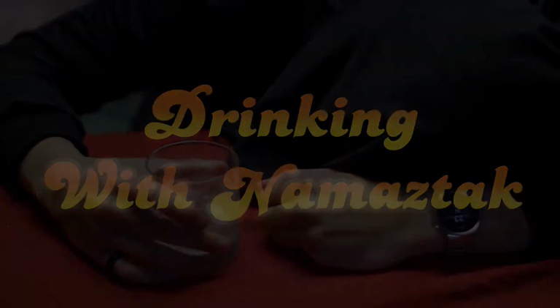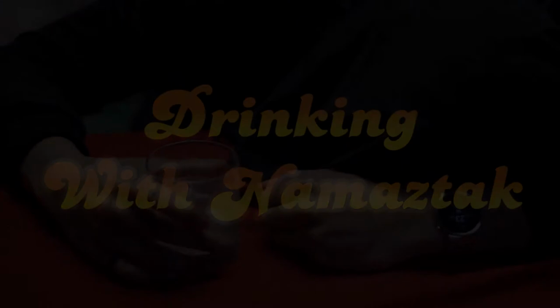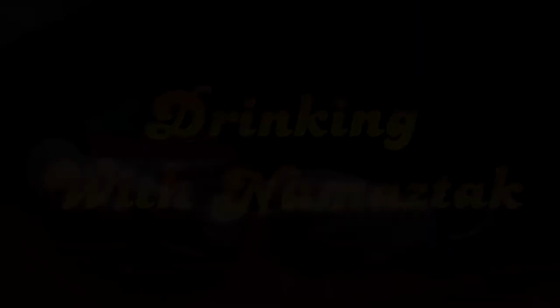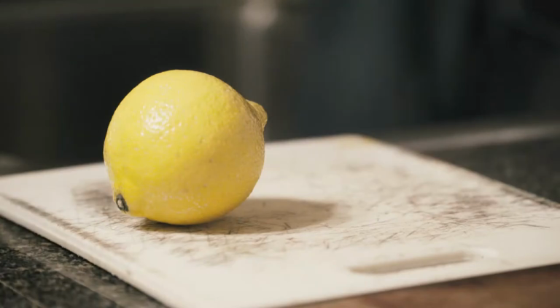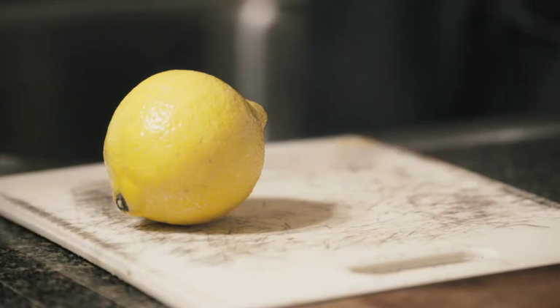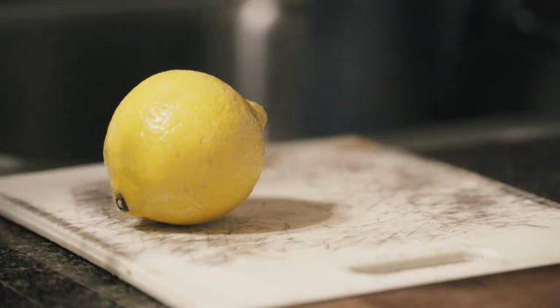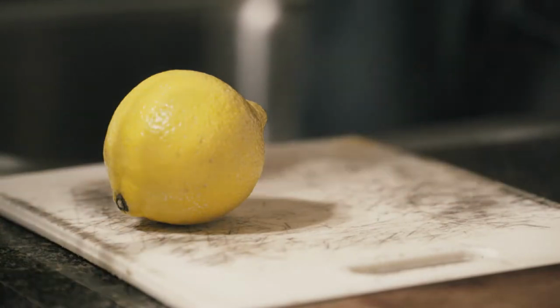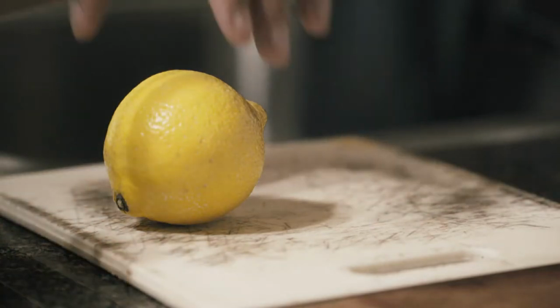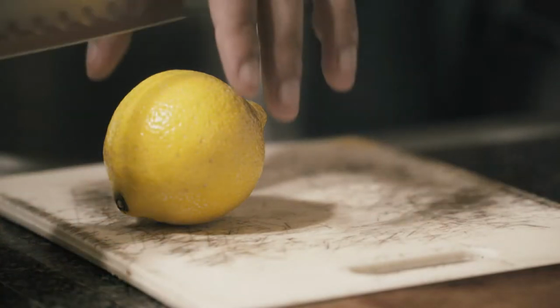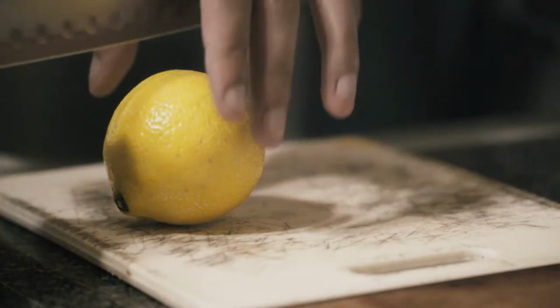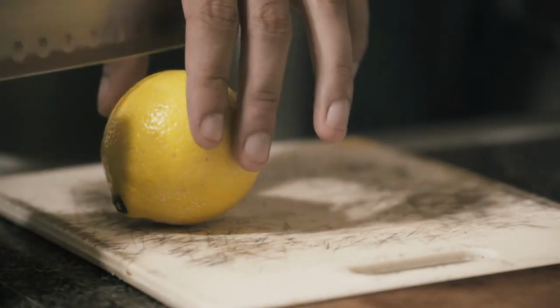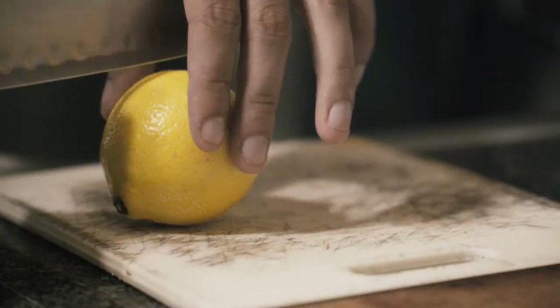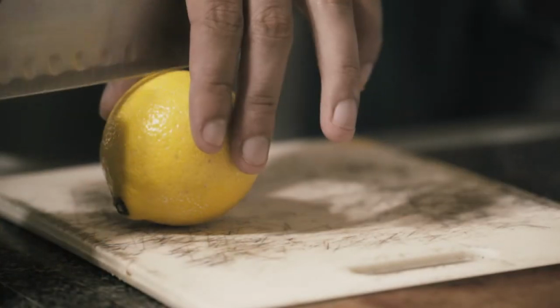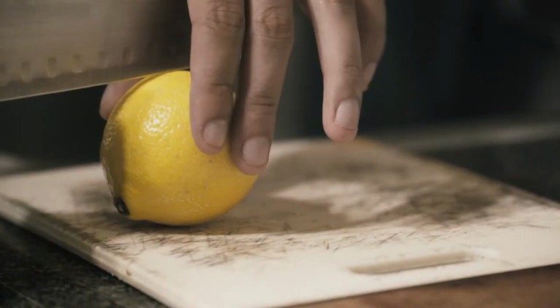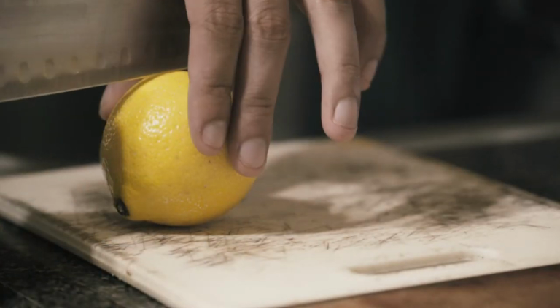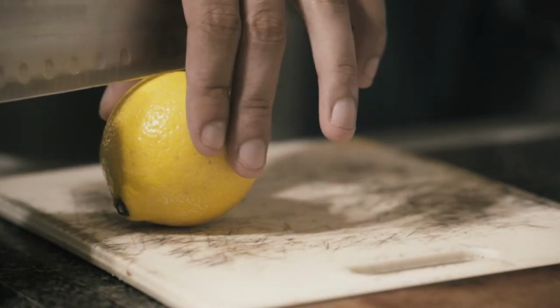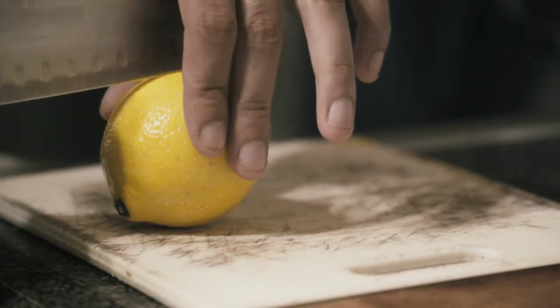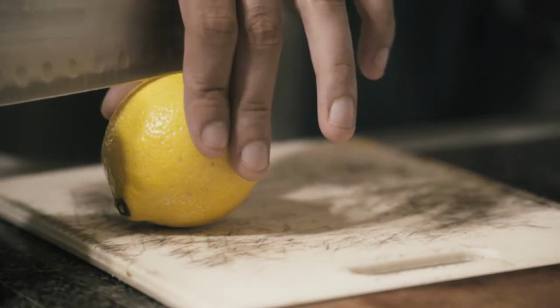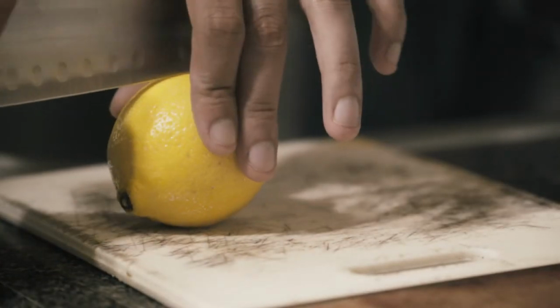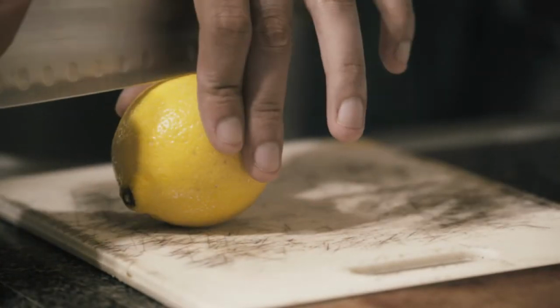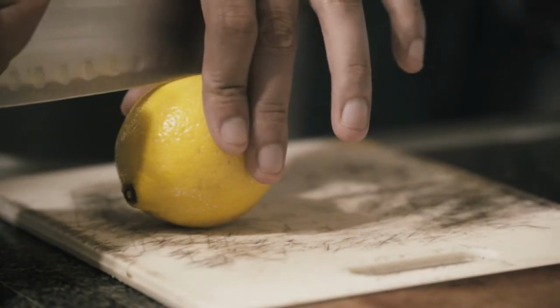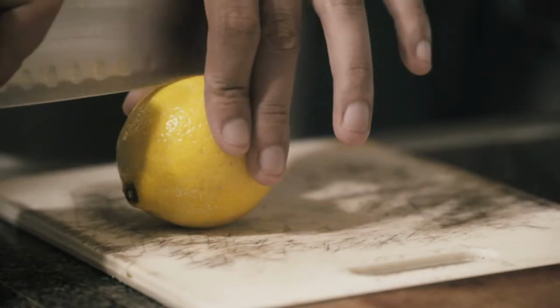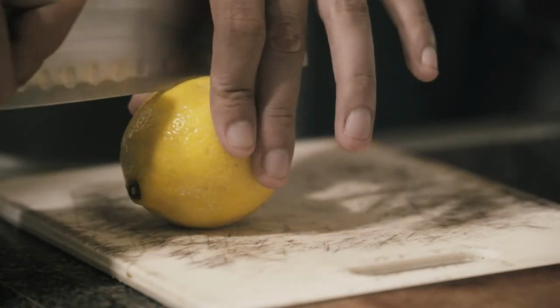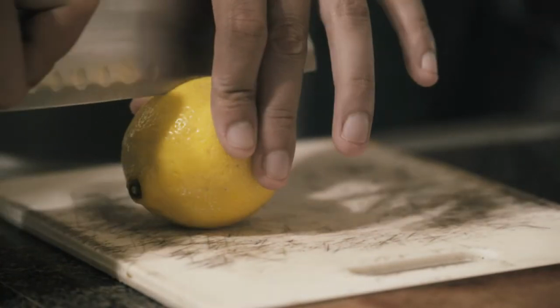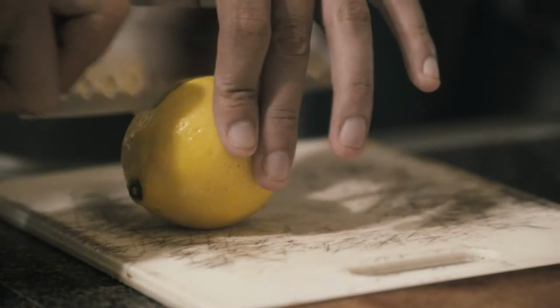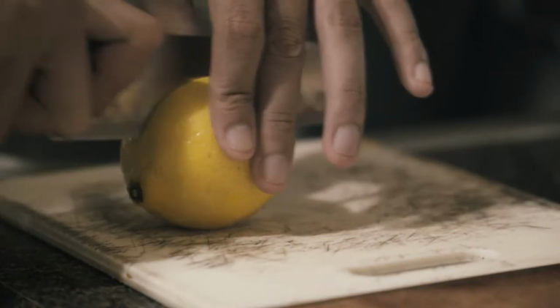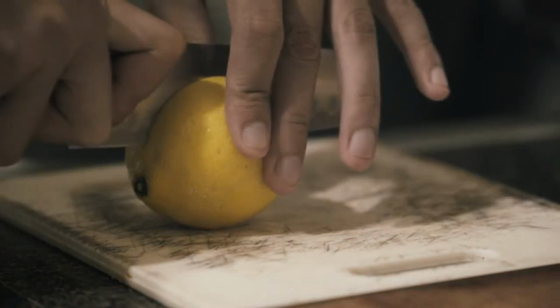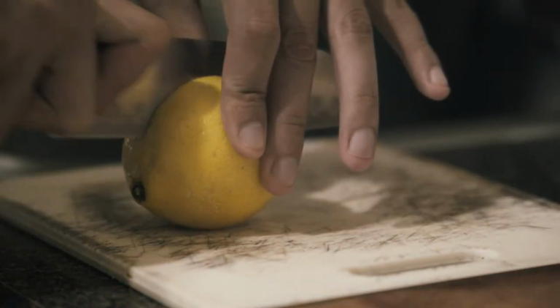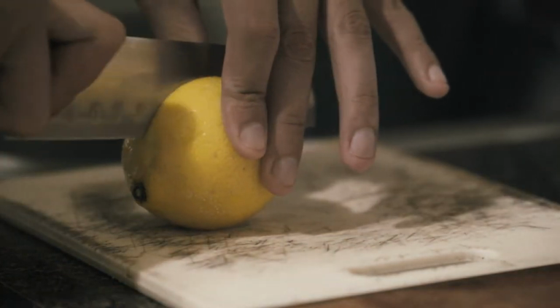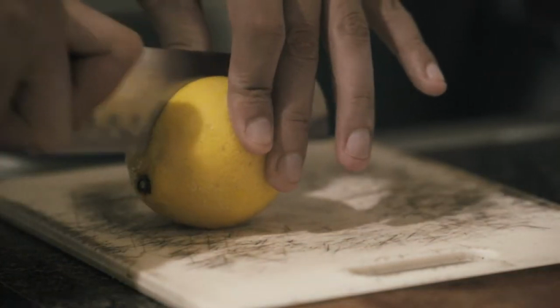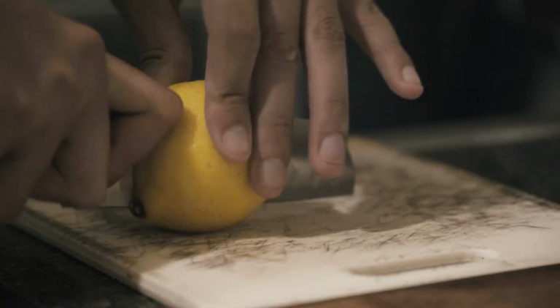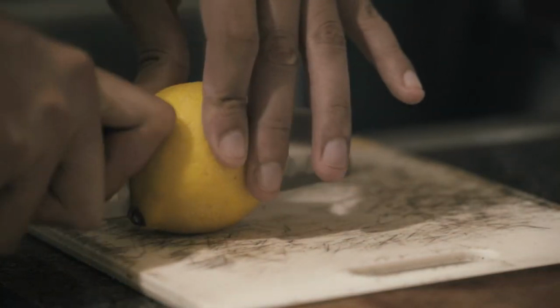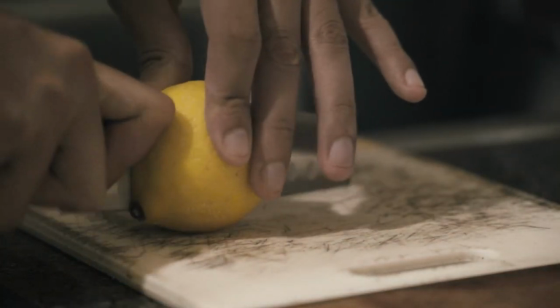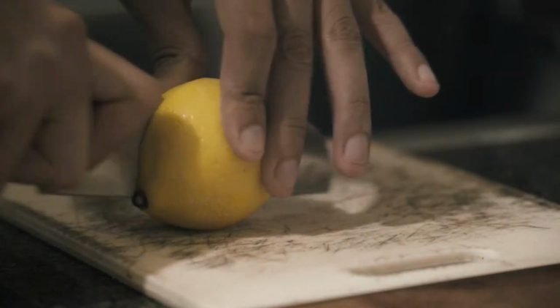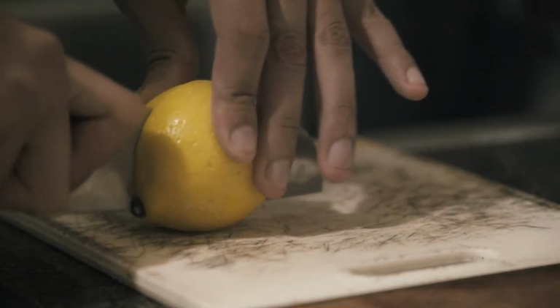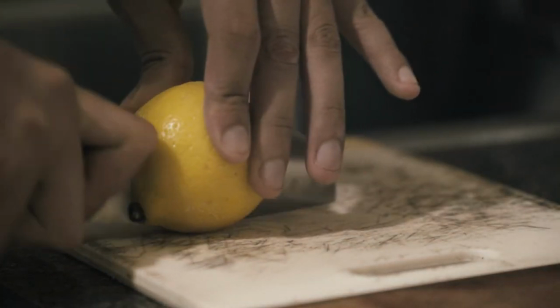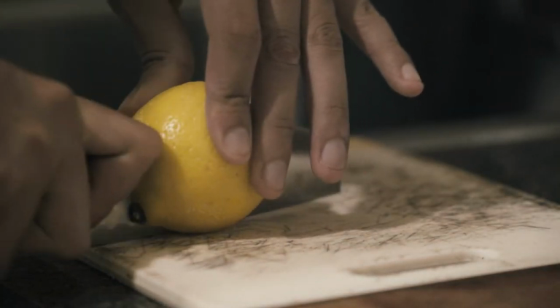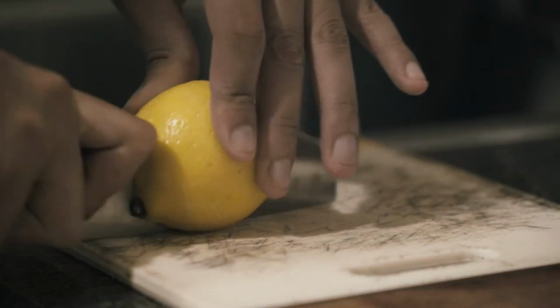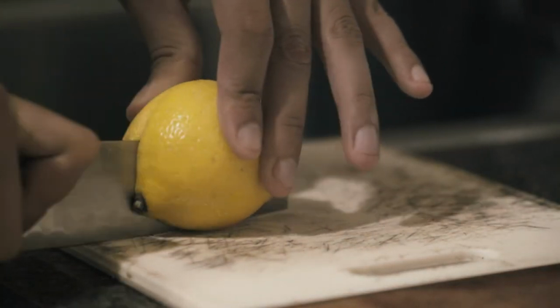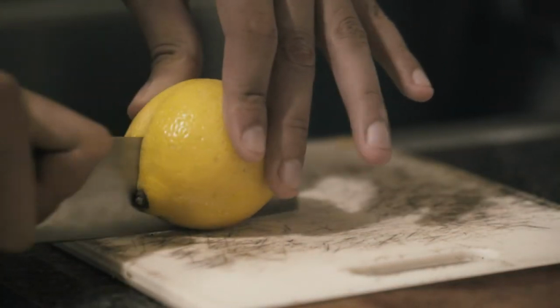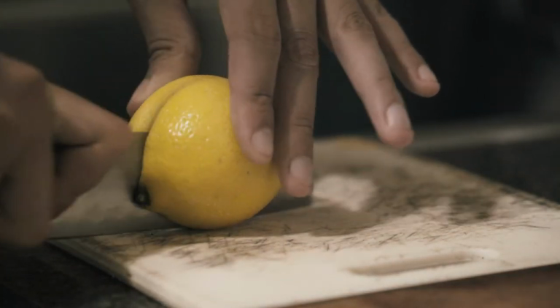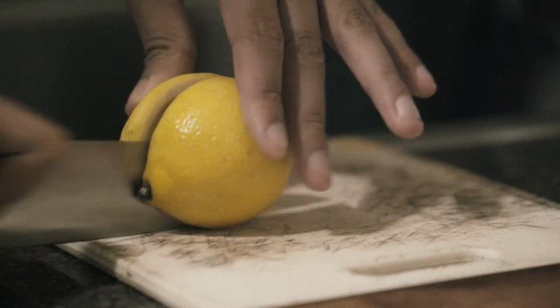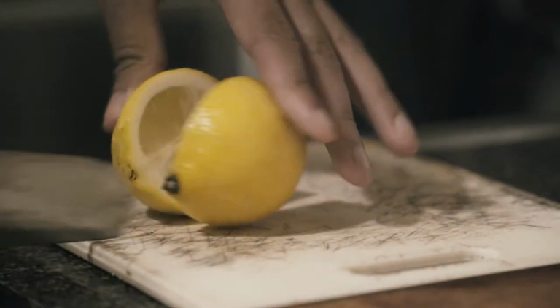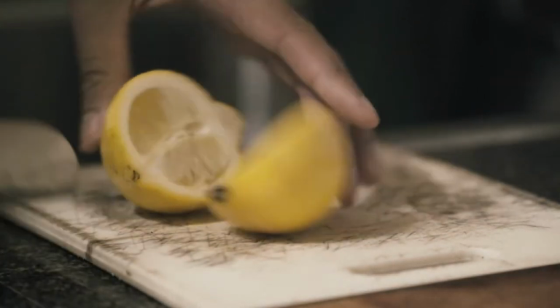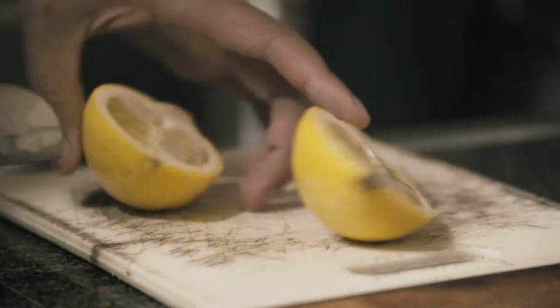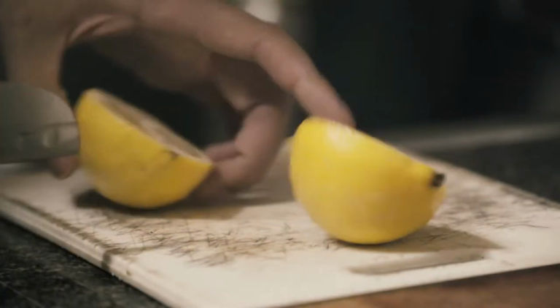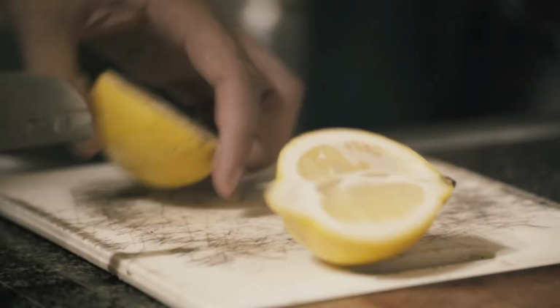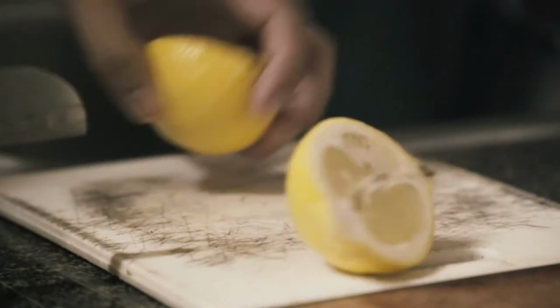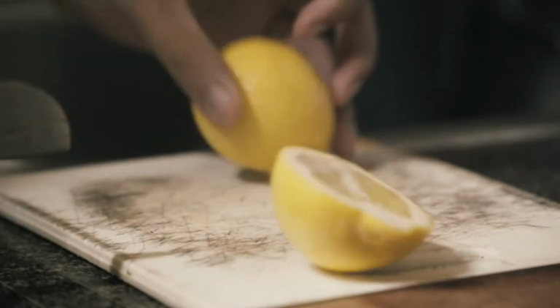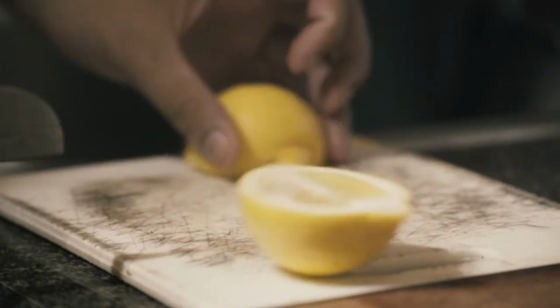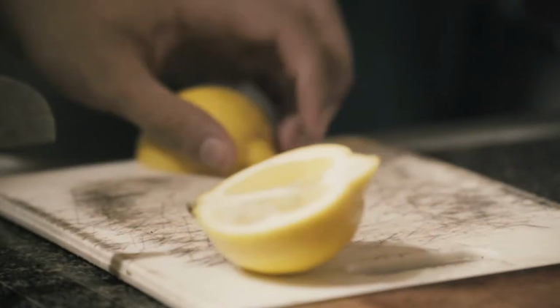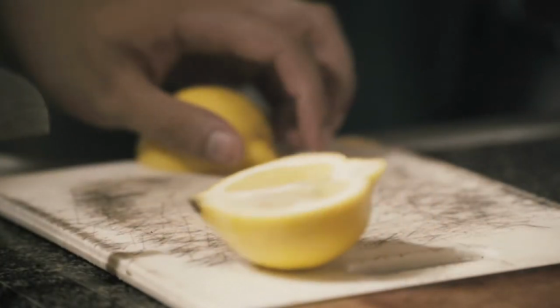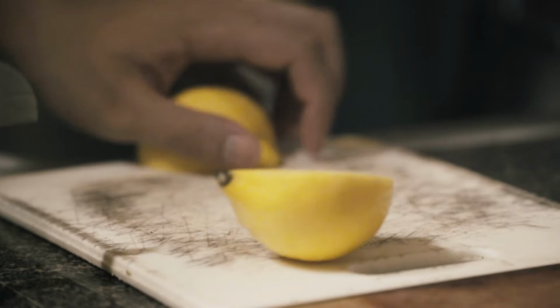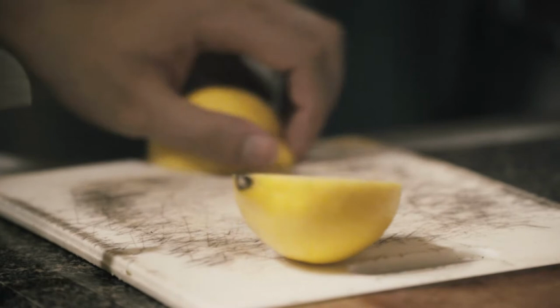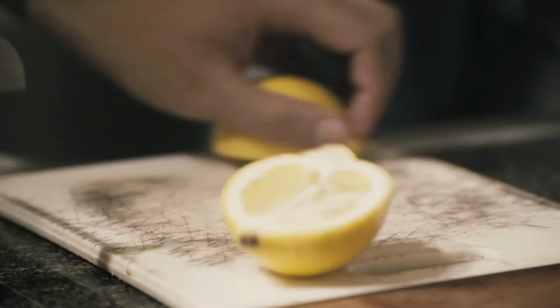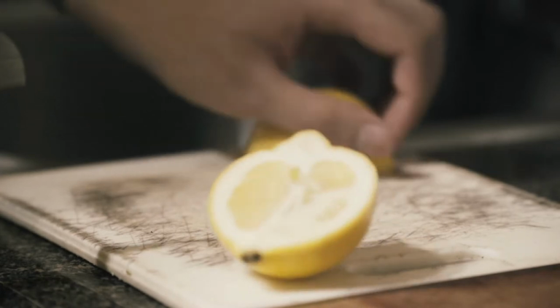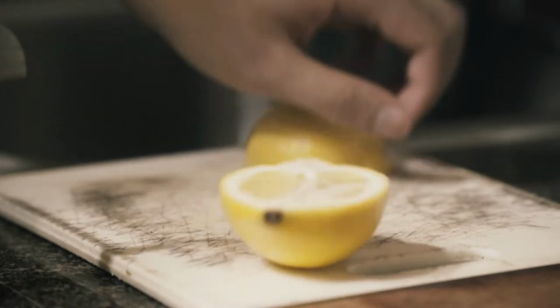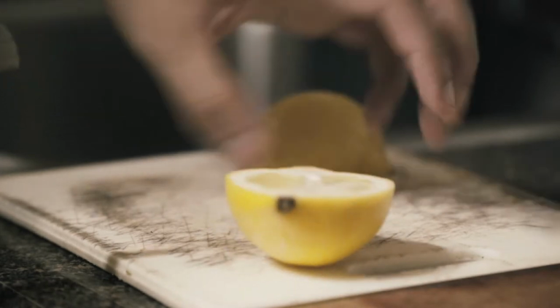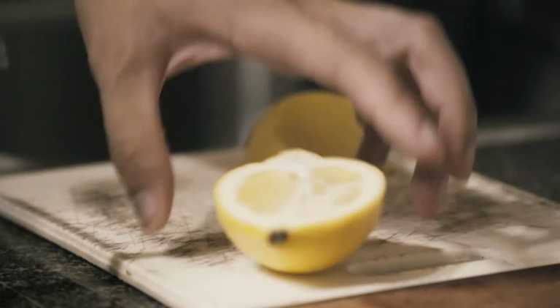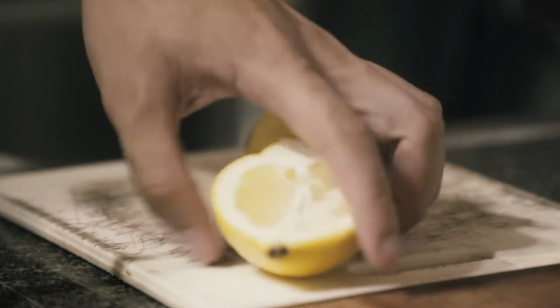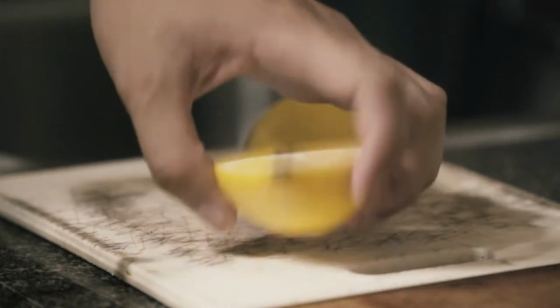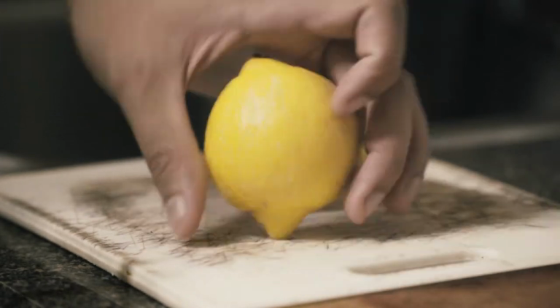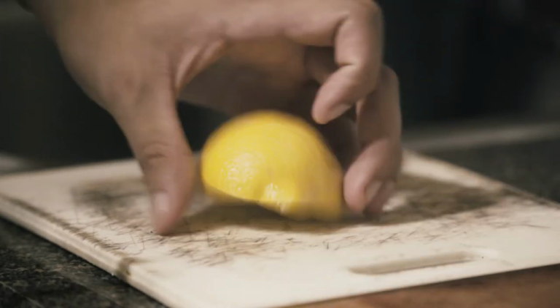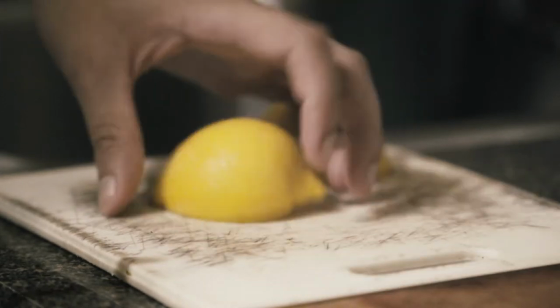Hey everybody, I'm going to show you two ways to cut lemon. The first way is how you cut them if you're going to squeeze them for juice.